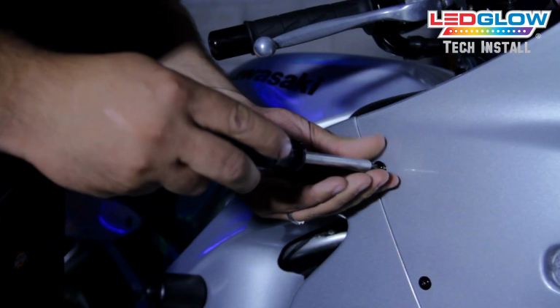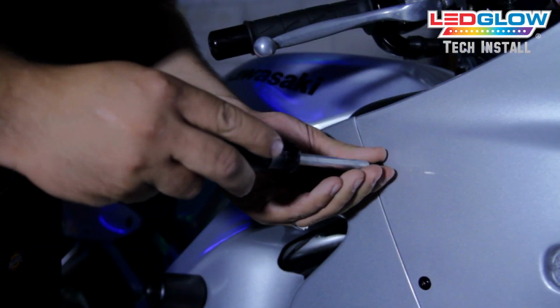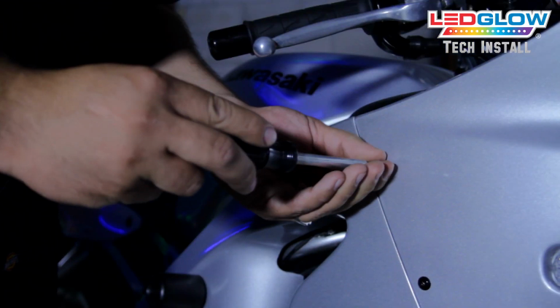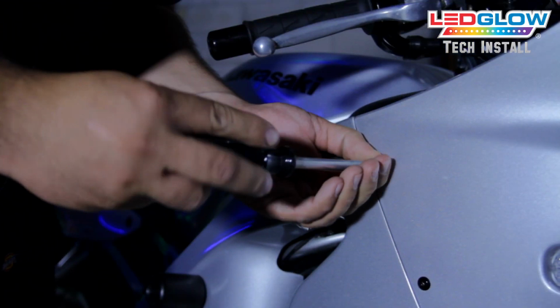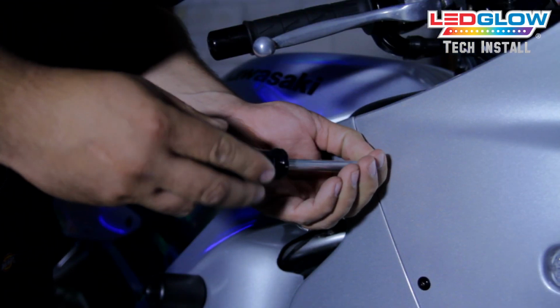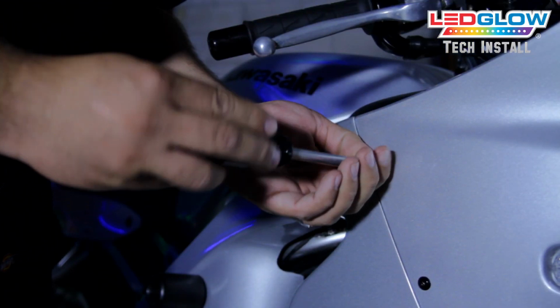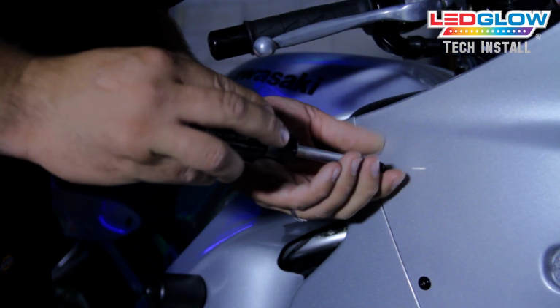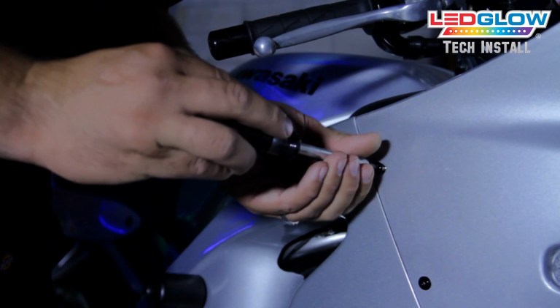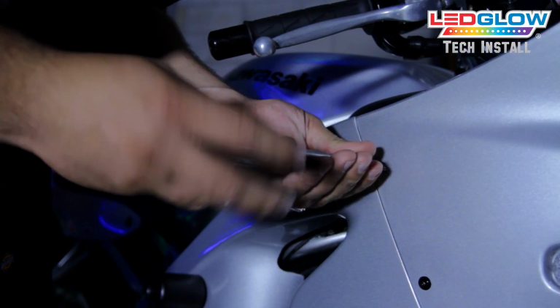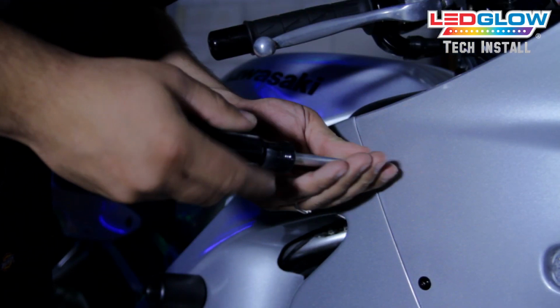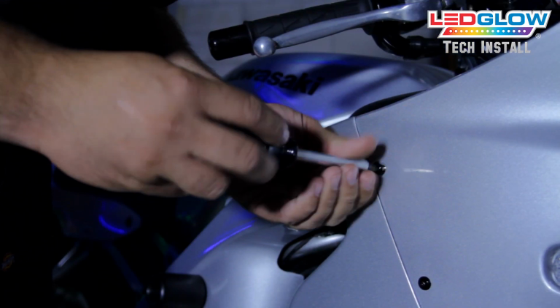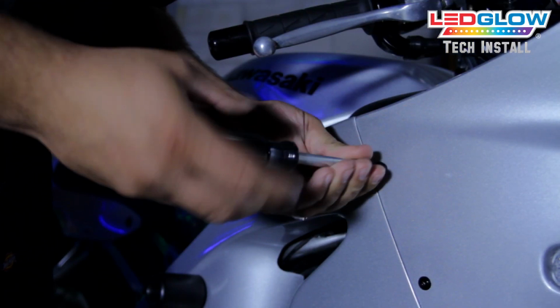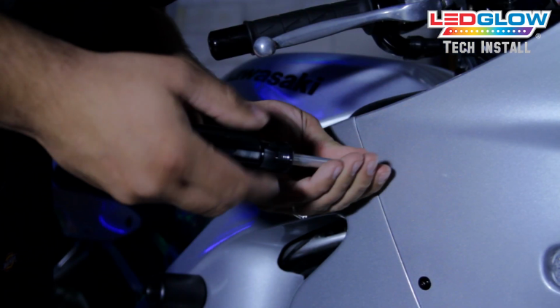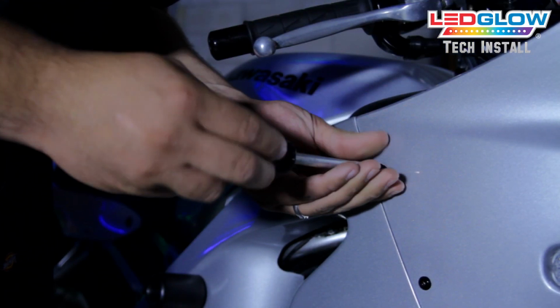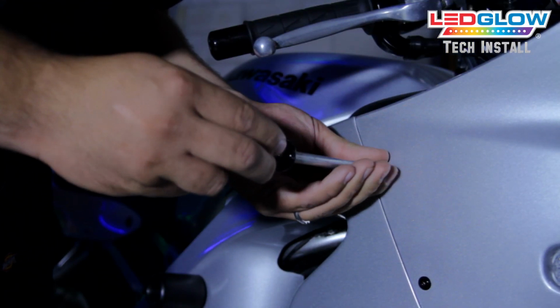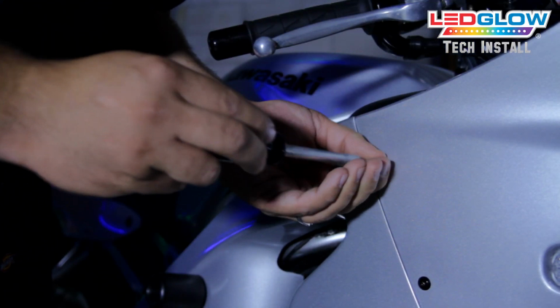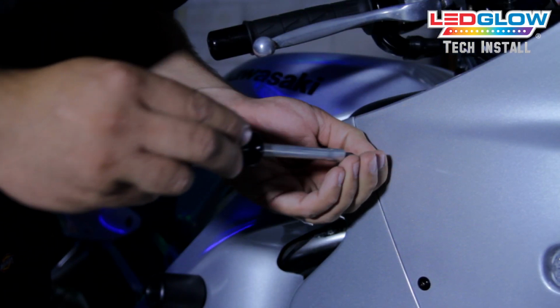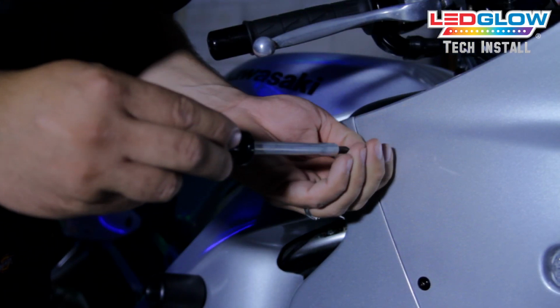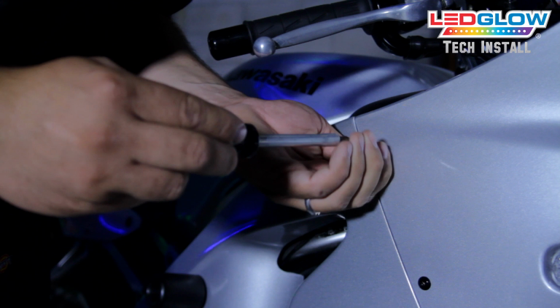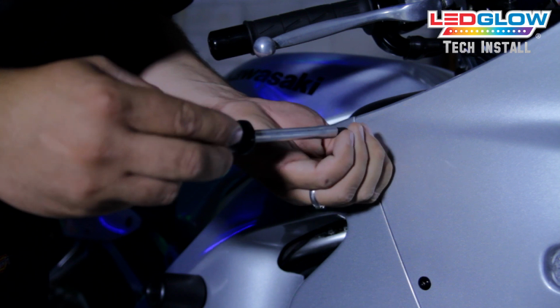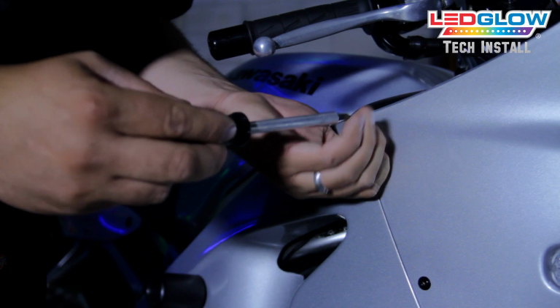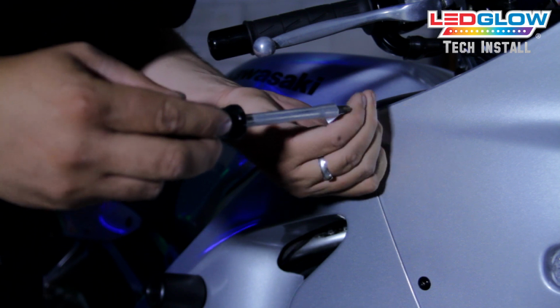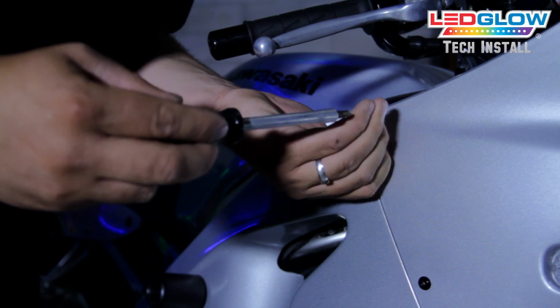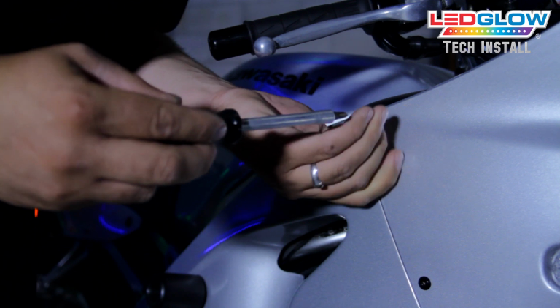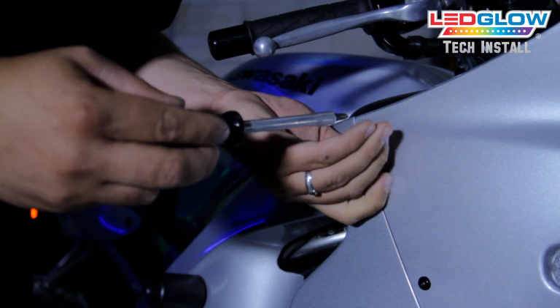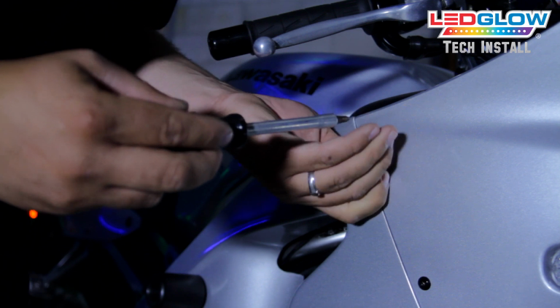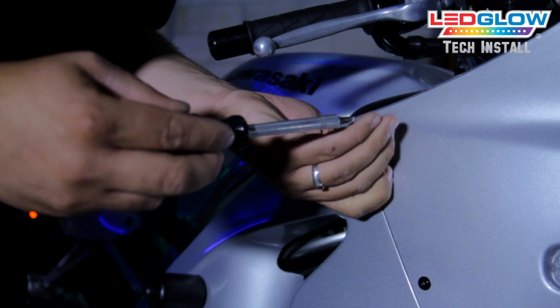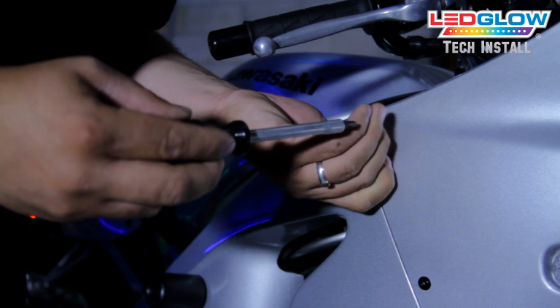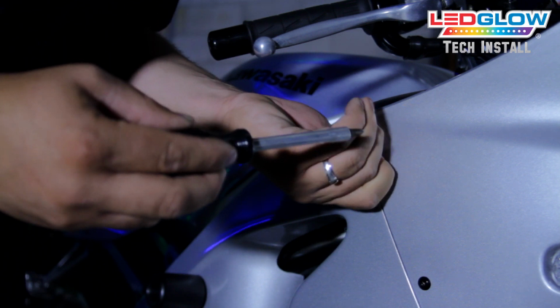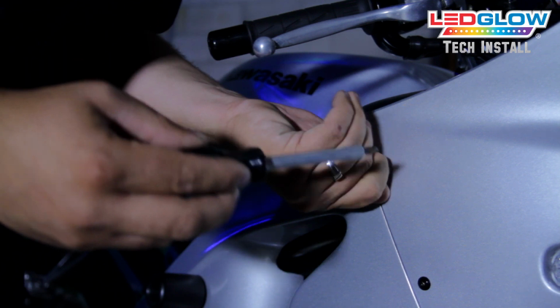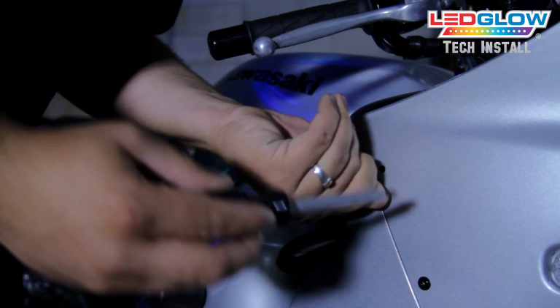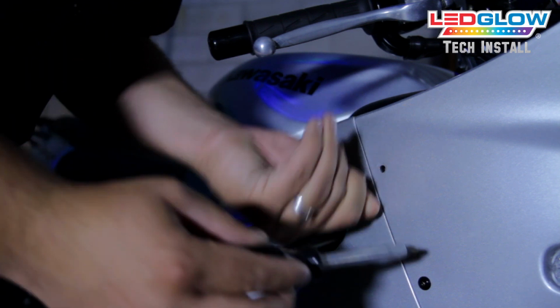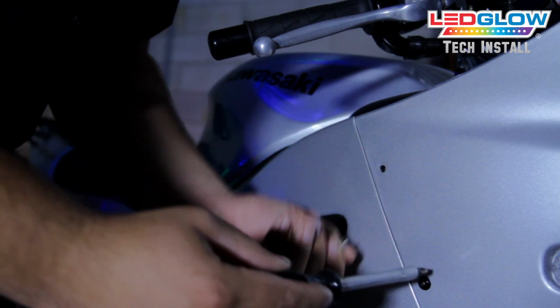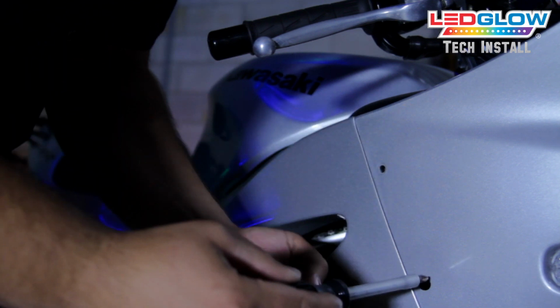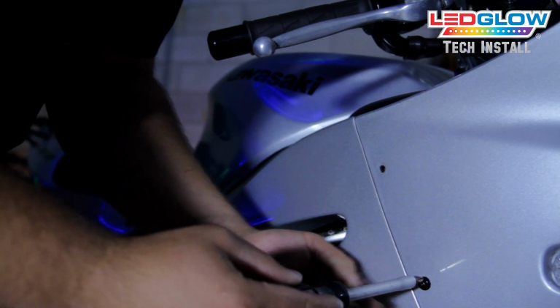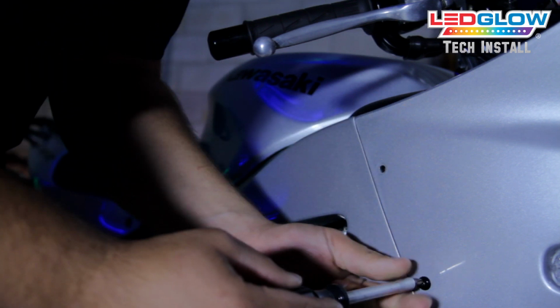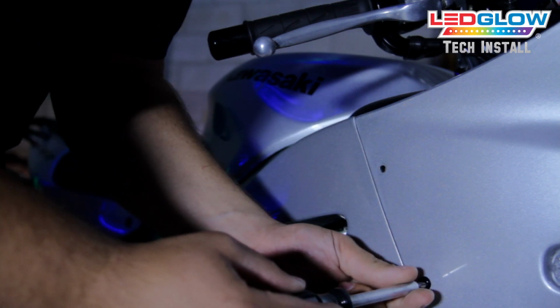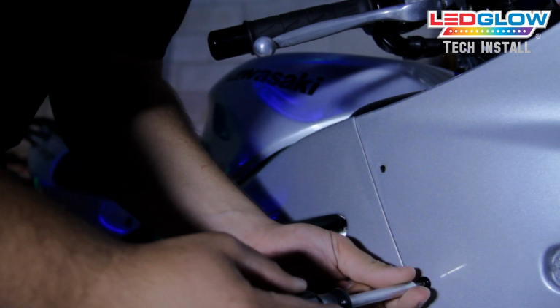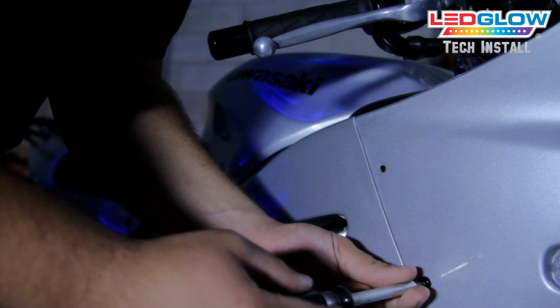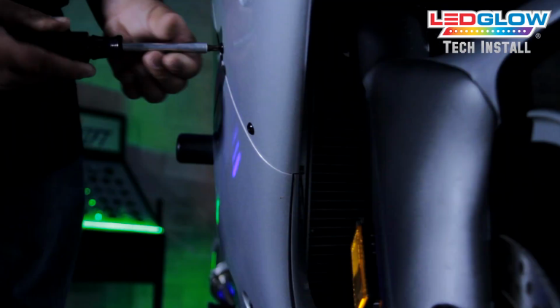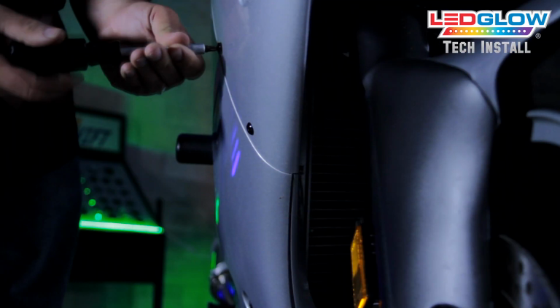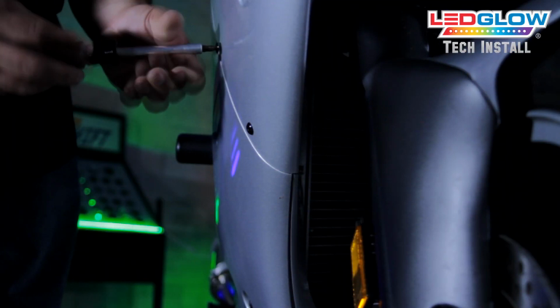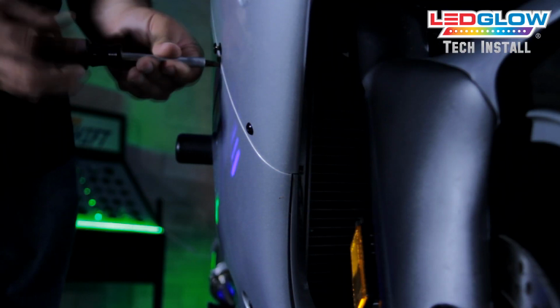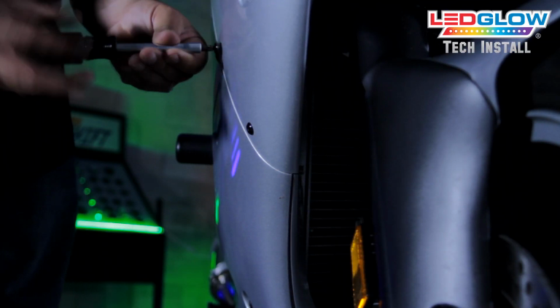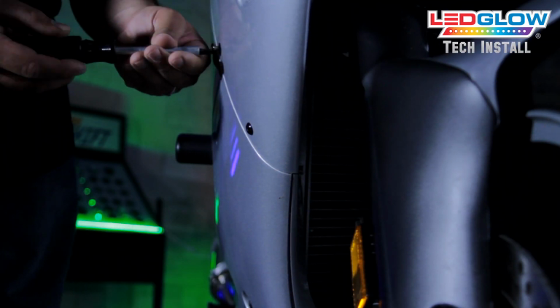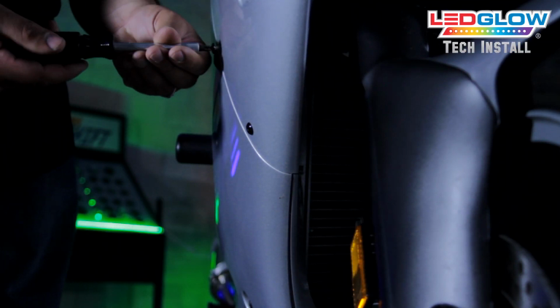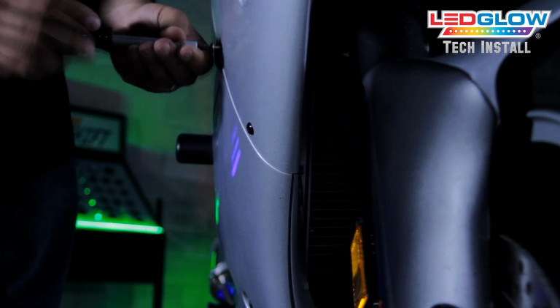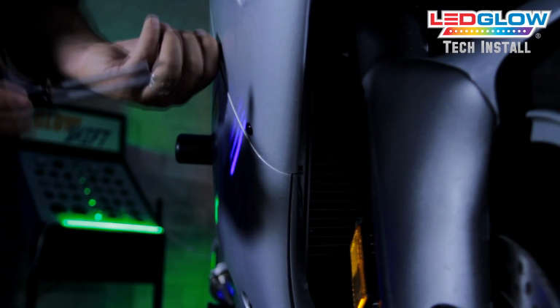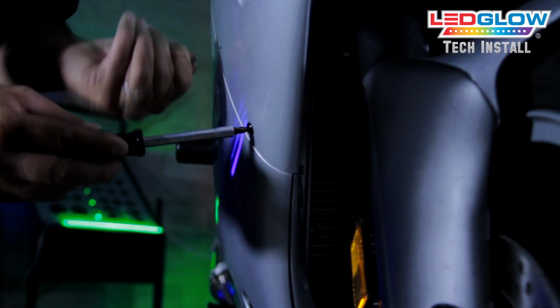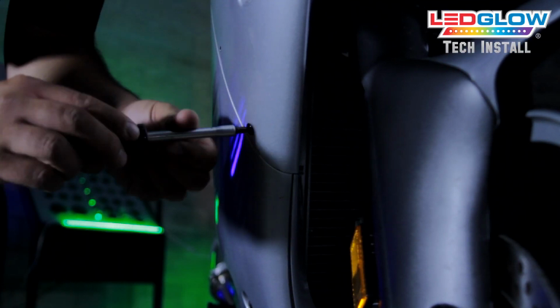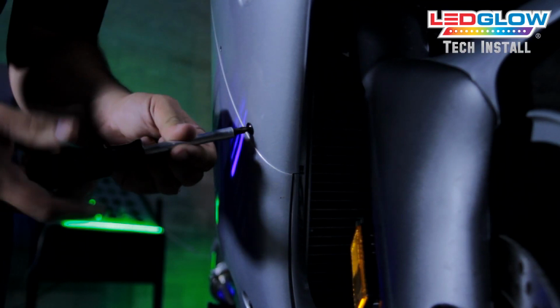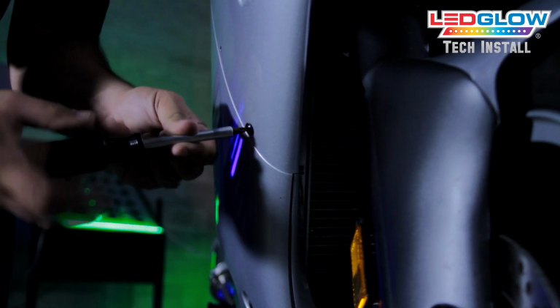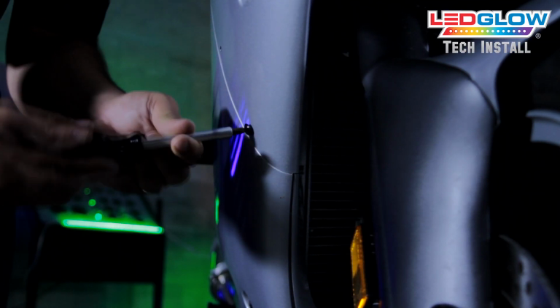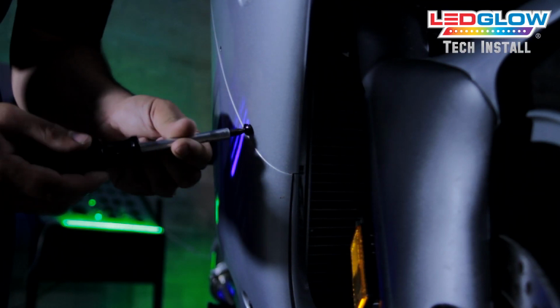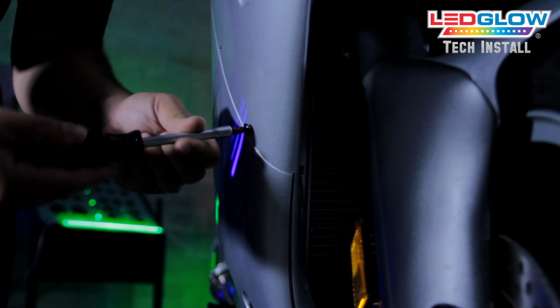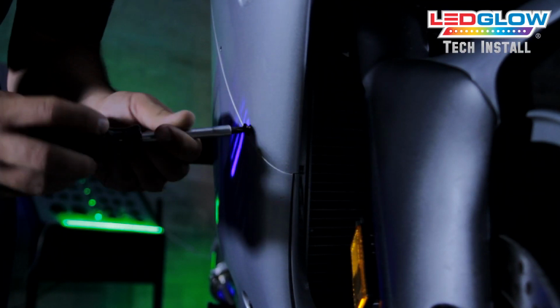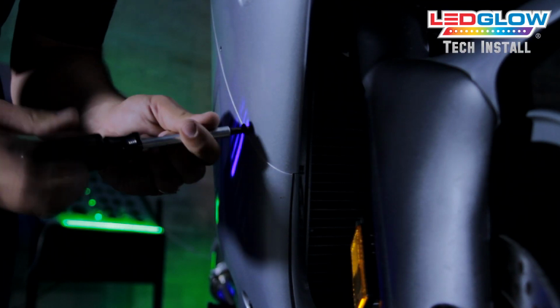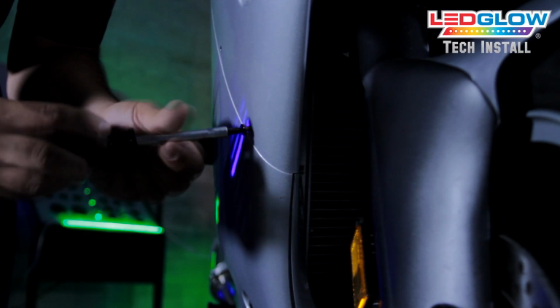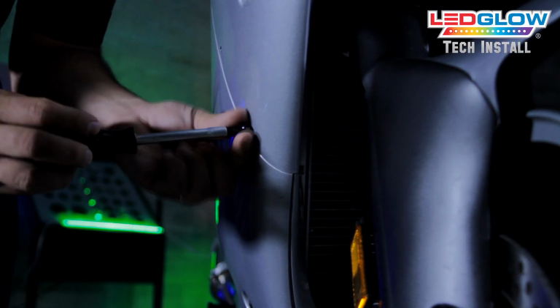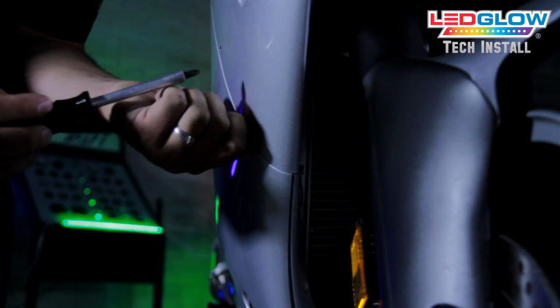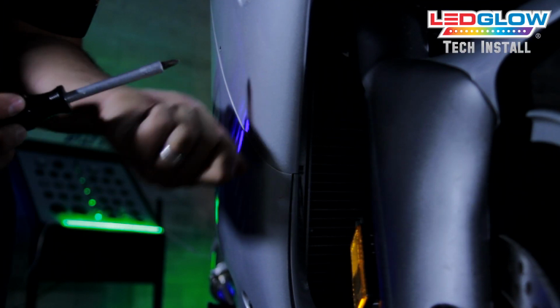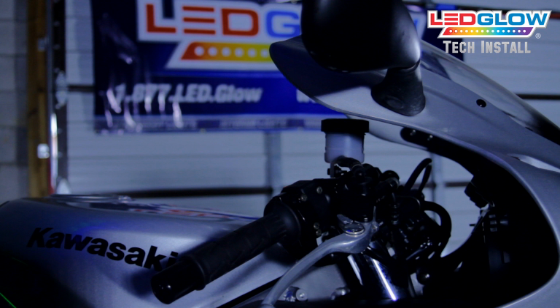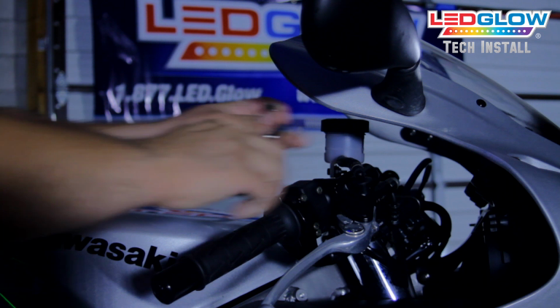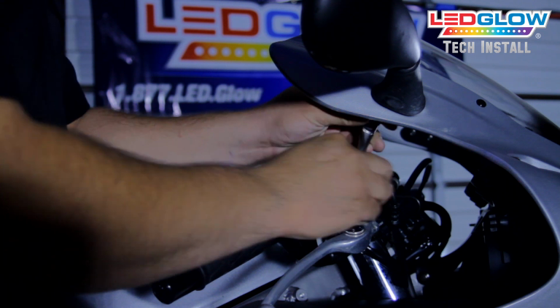First, remove your front fairing and headlight assembly. This will make the process of installing each of the light strips much easier.